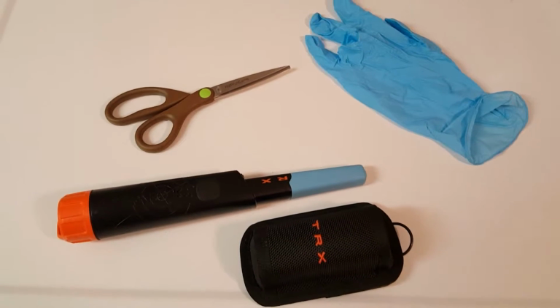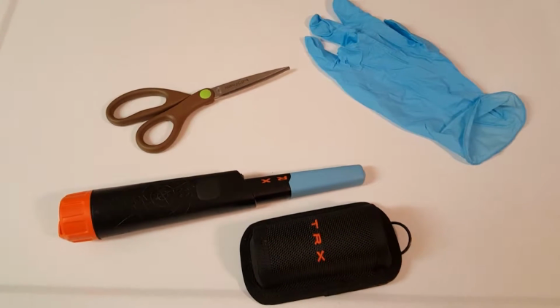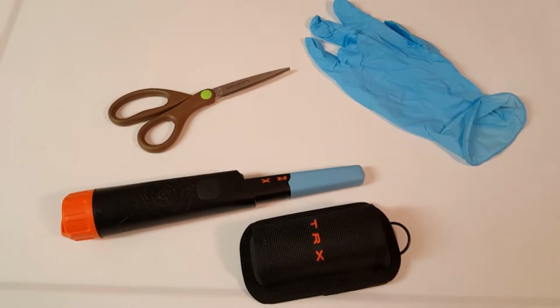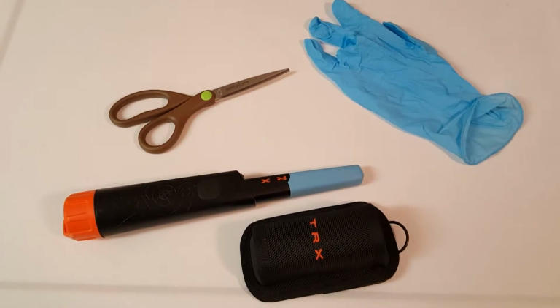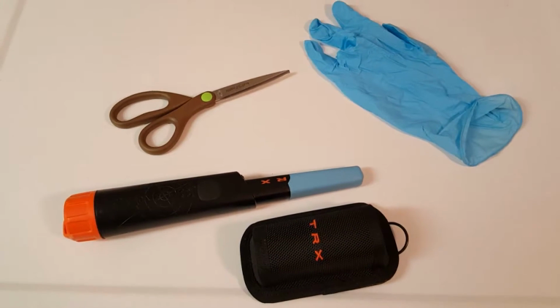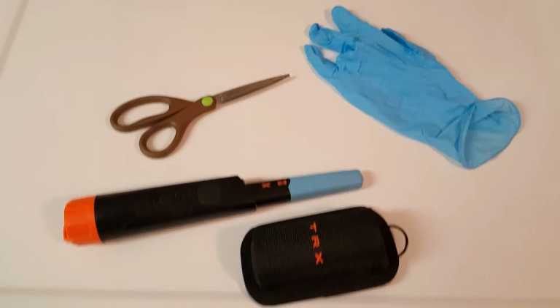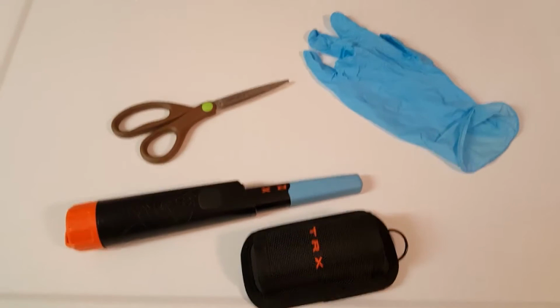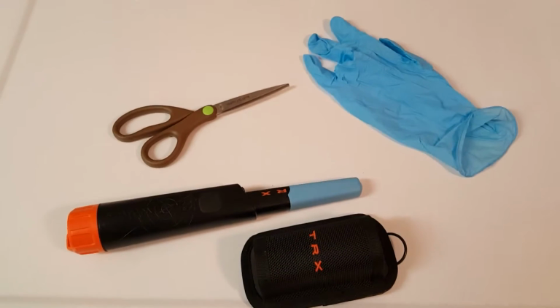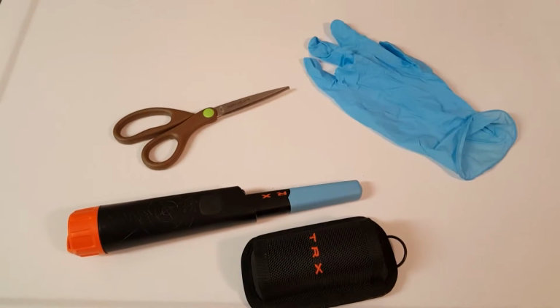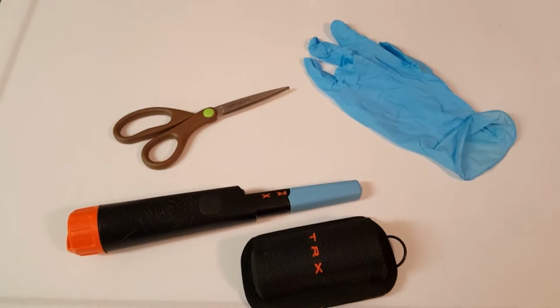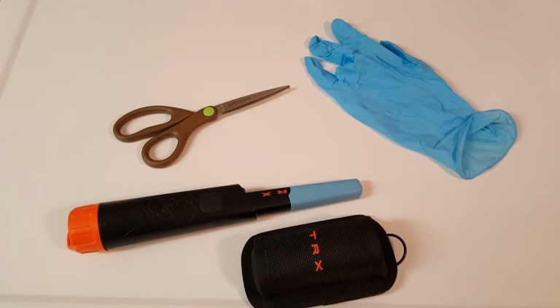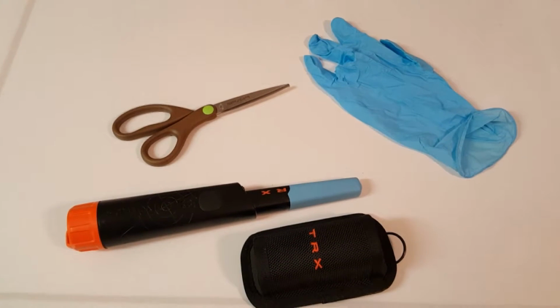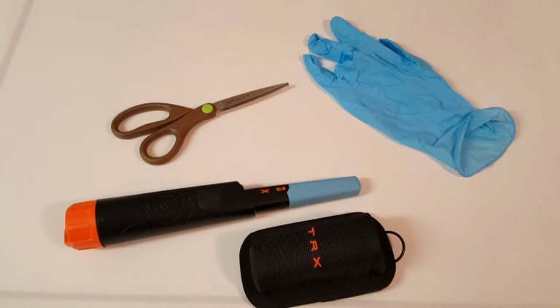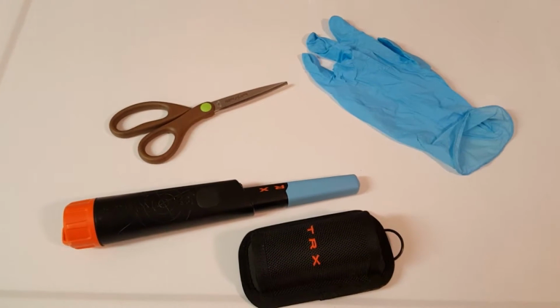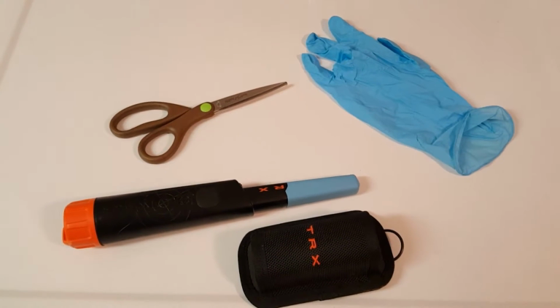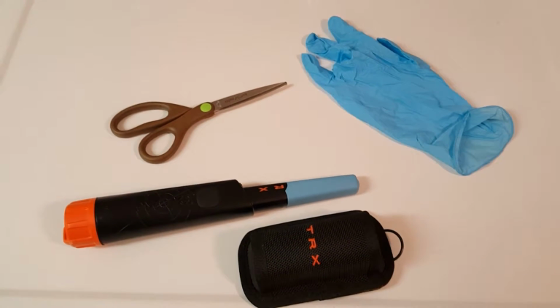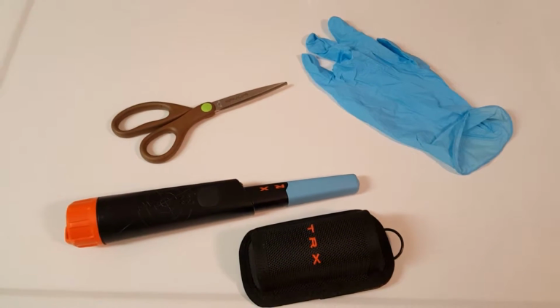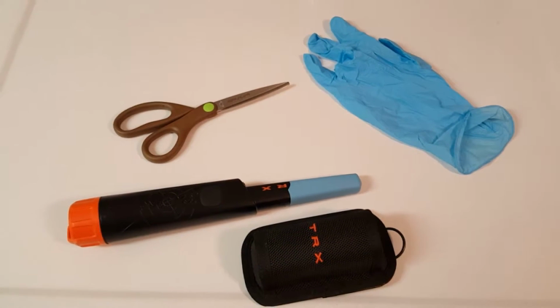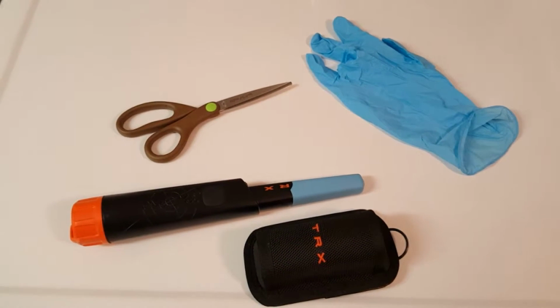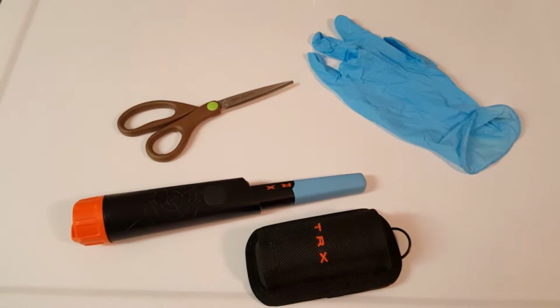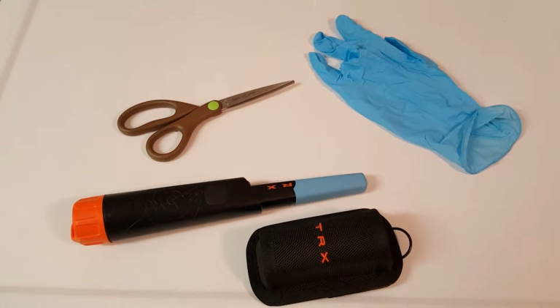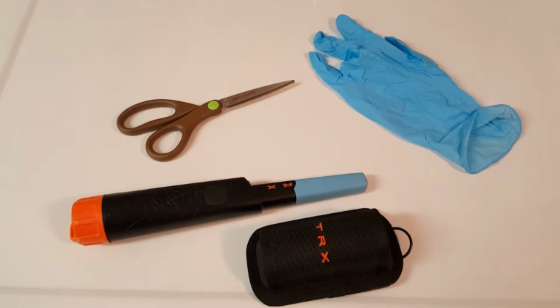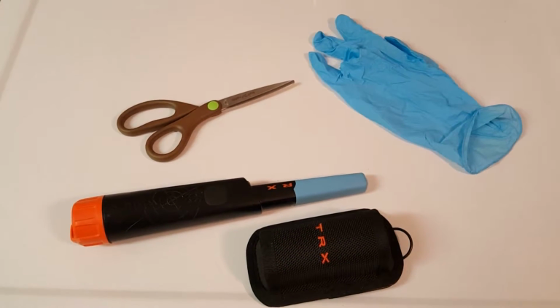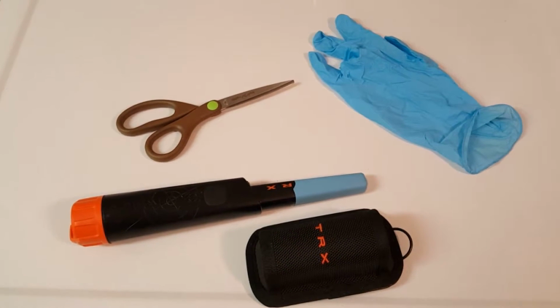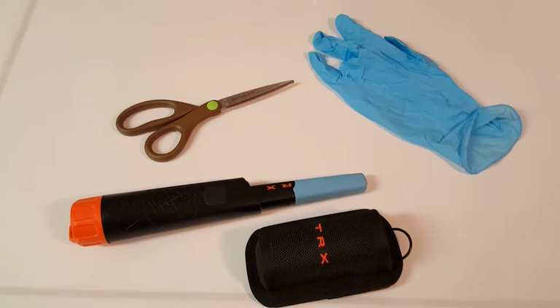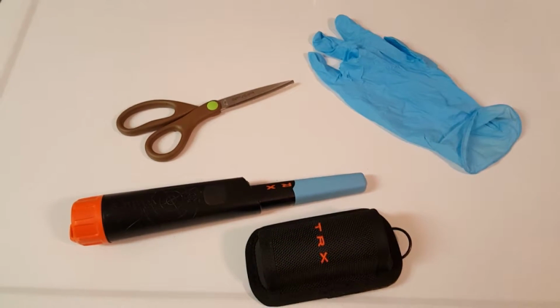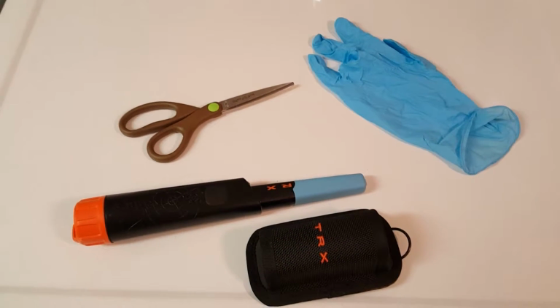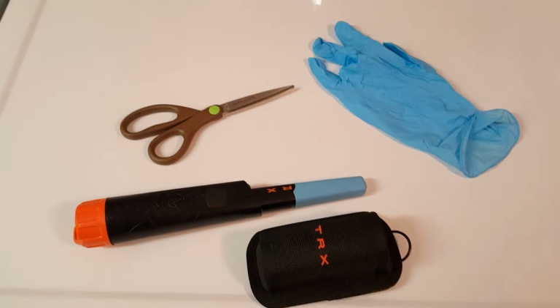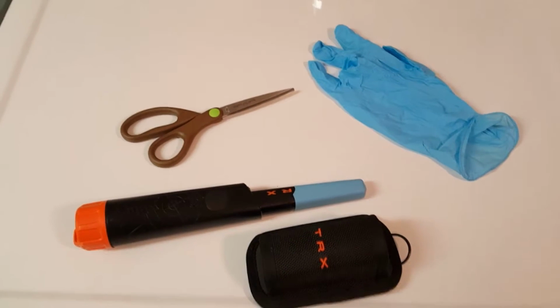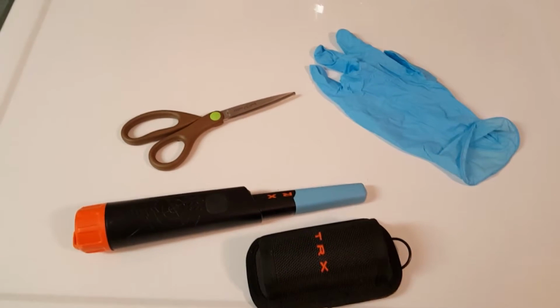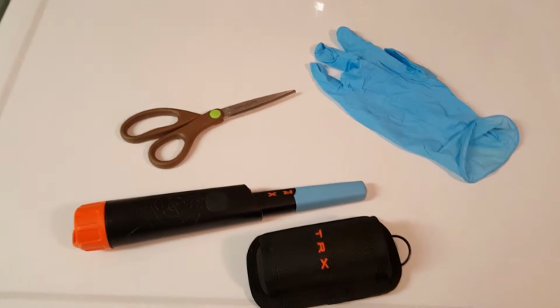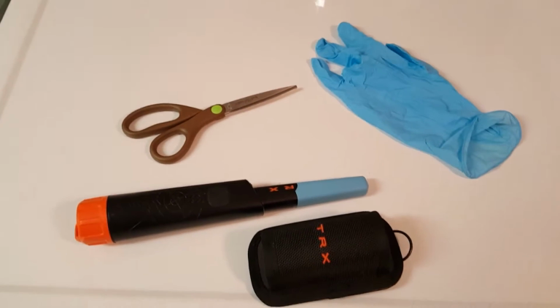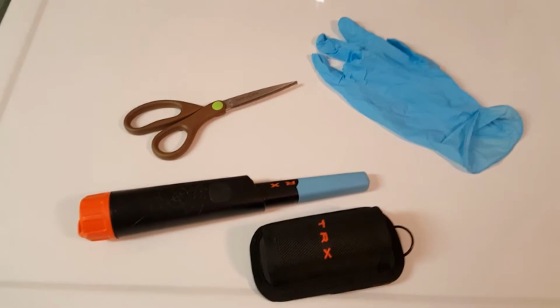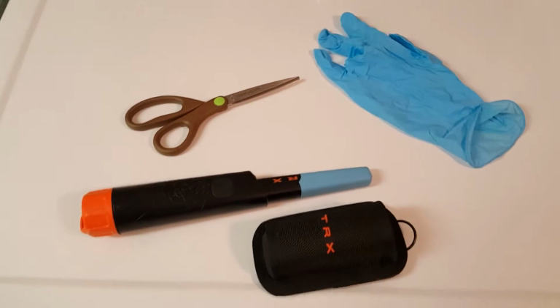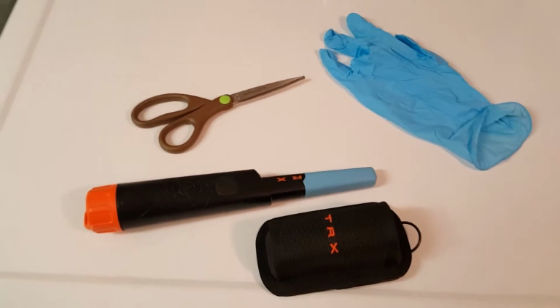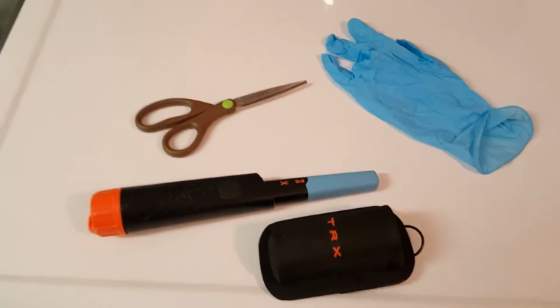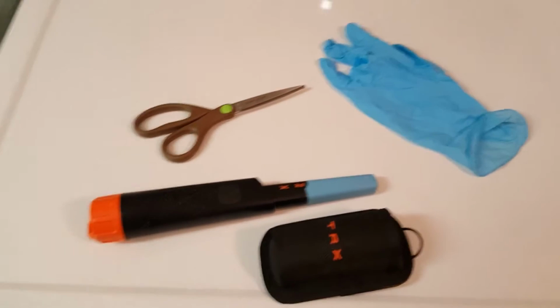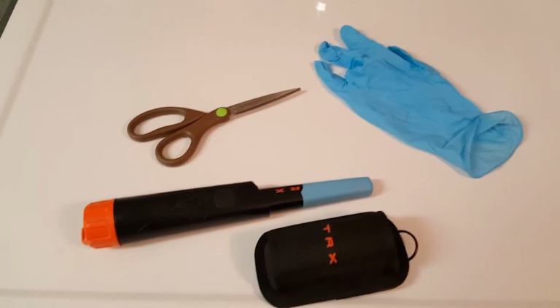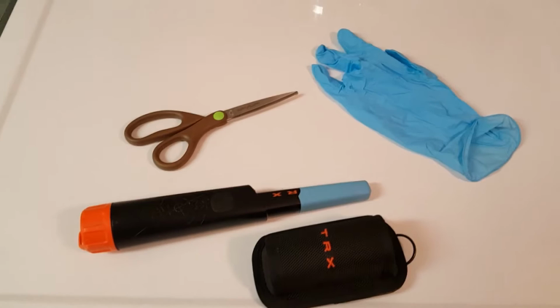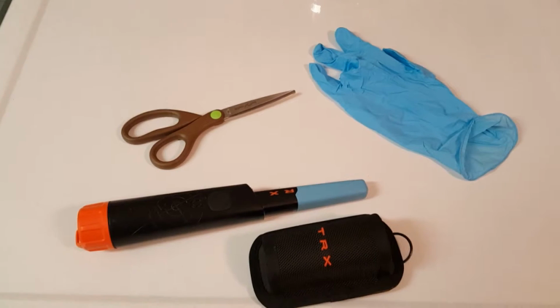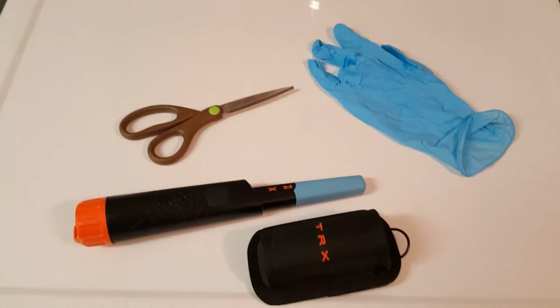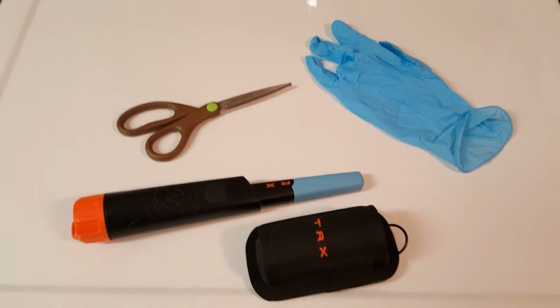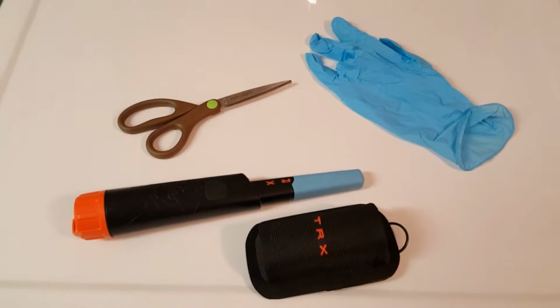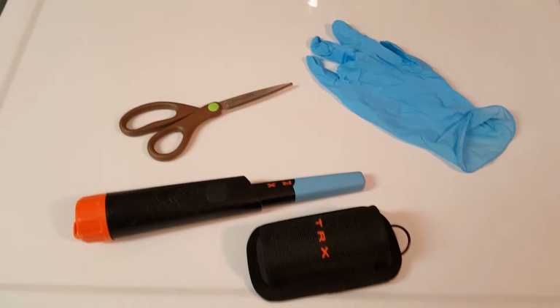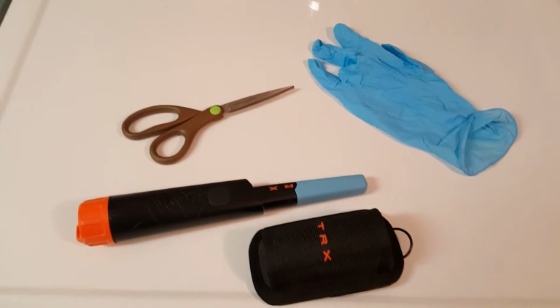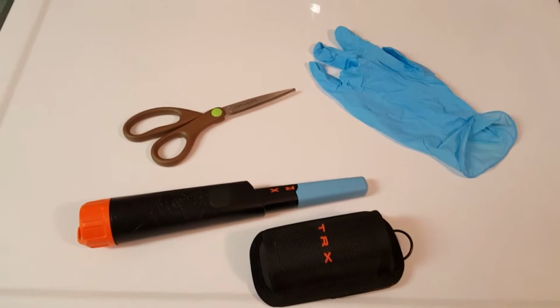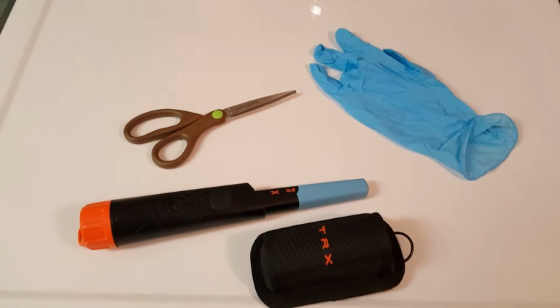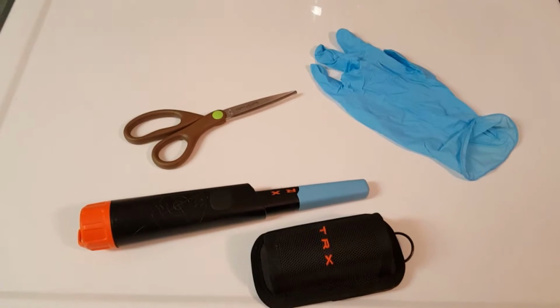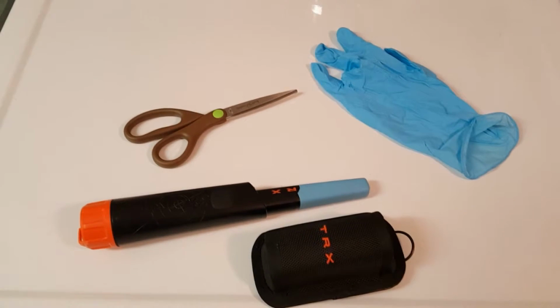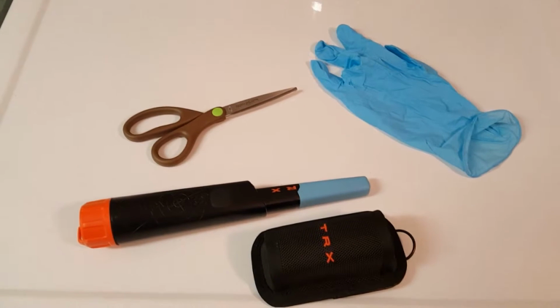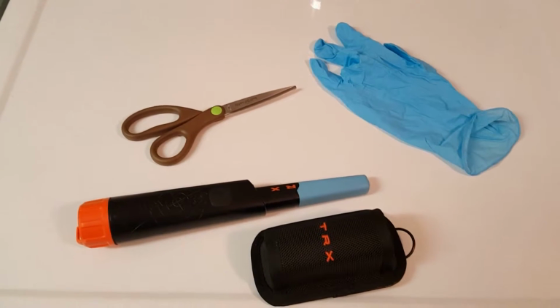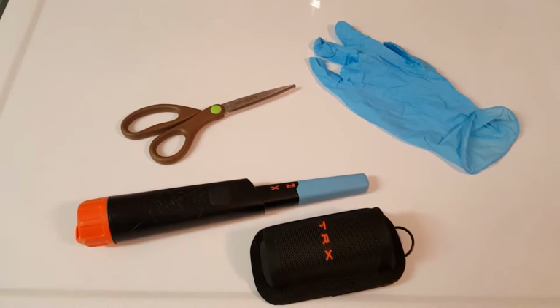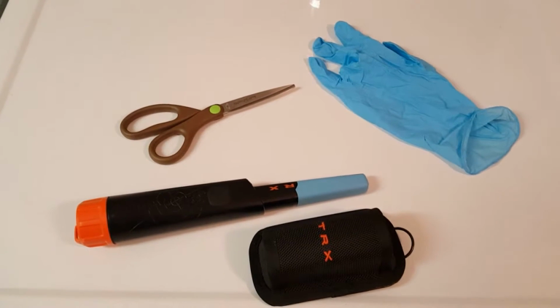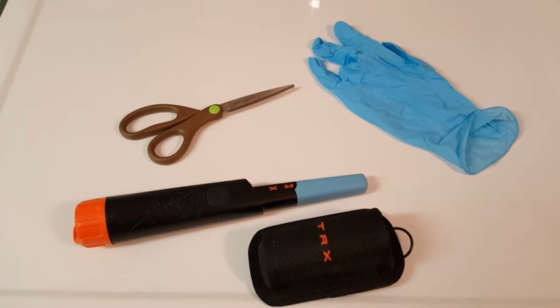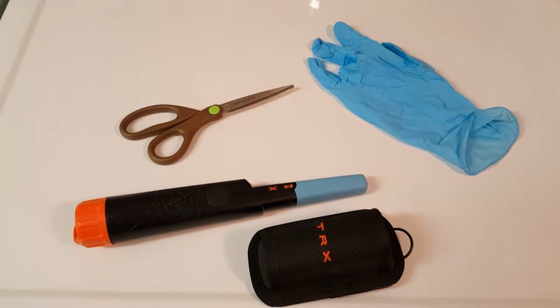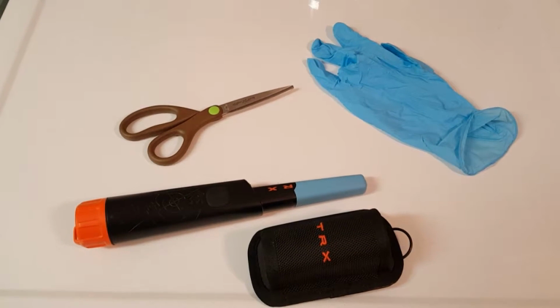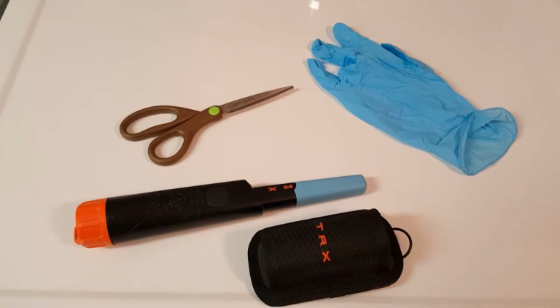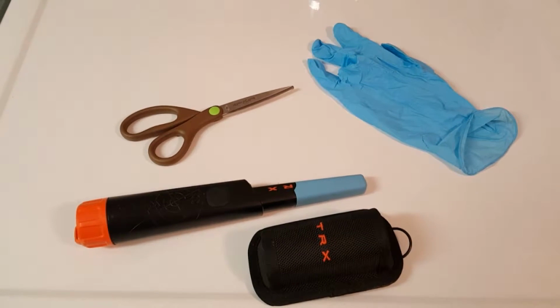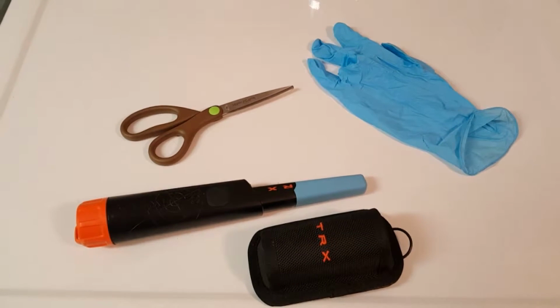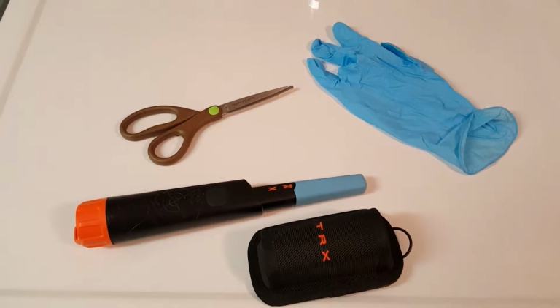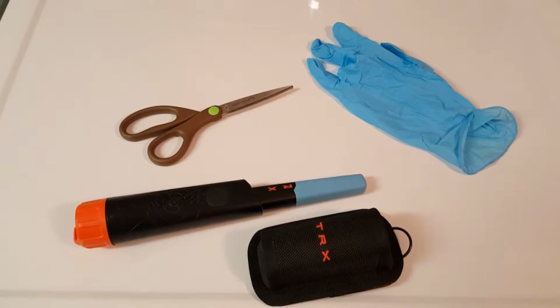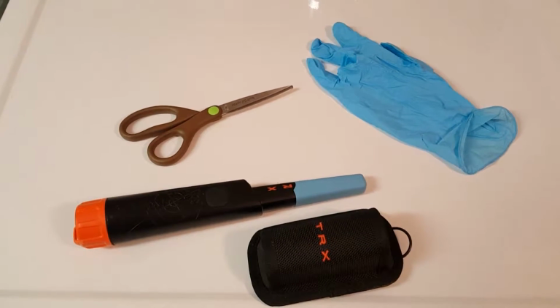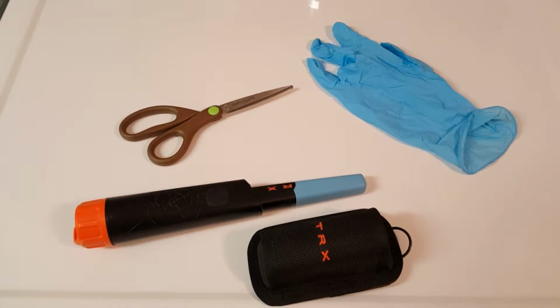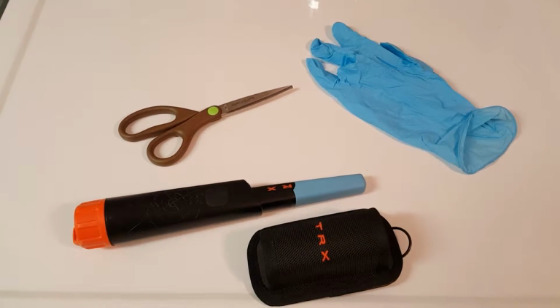Hi everybody! Just a quick video on how to protect your pin pointer.